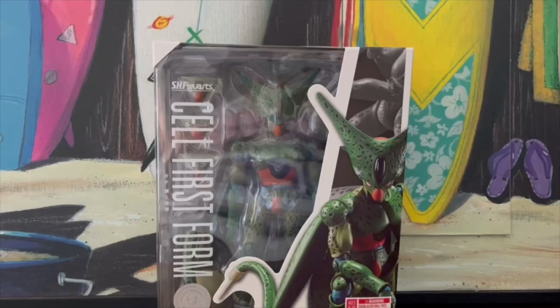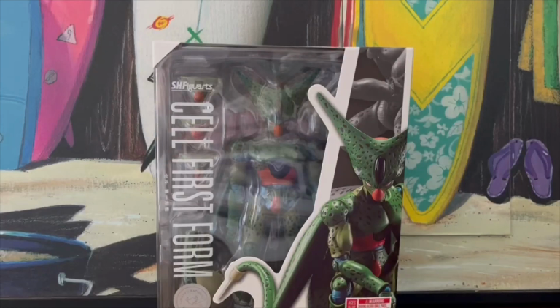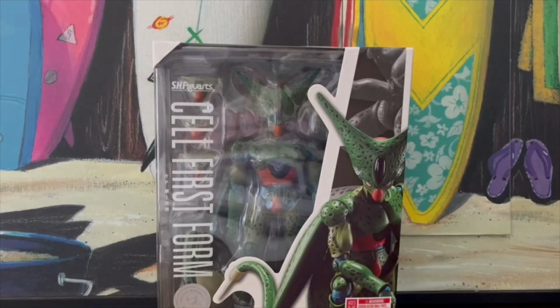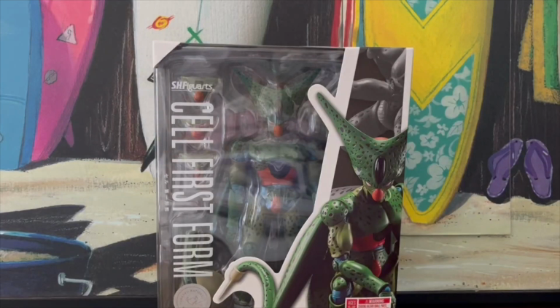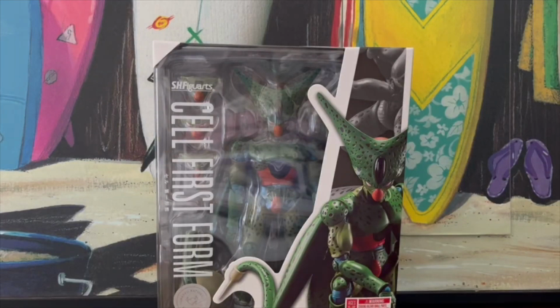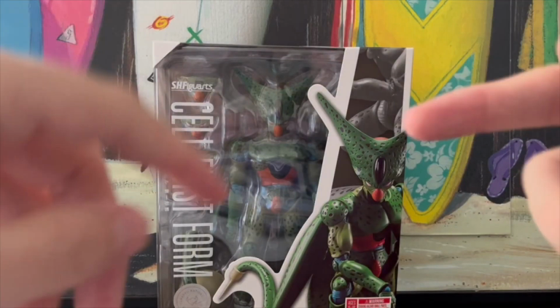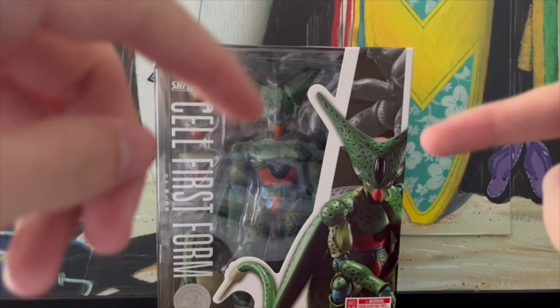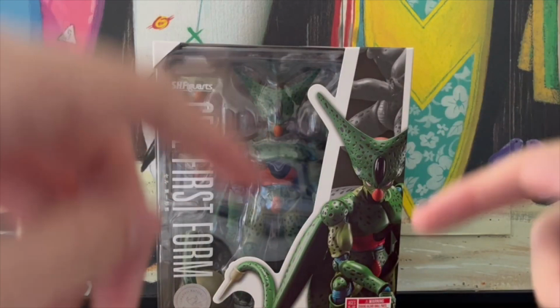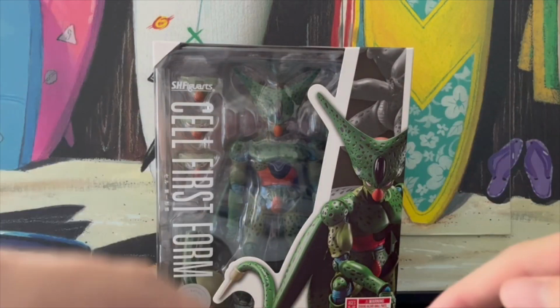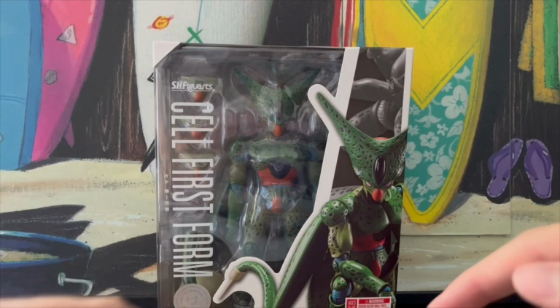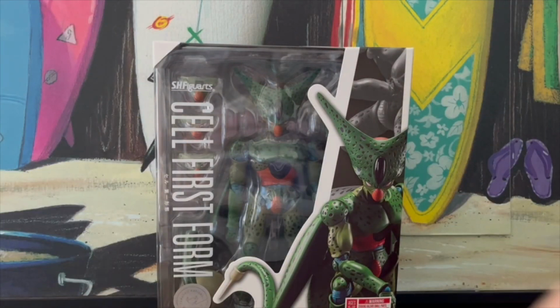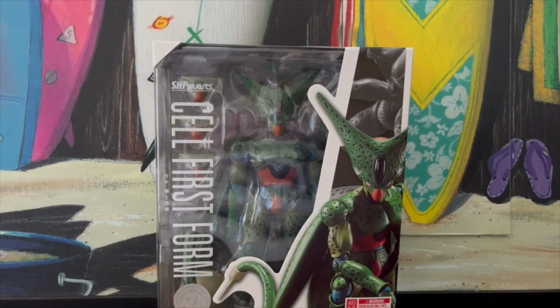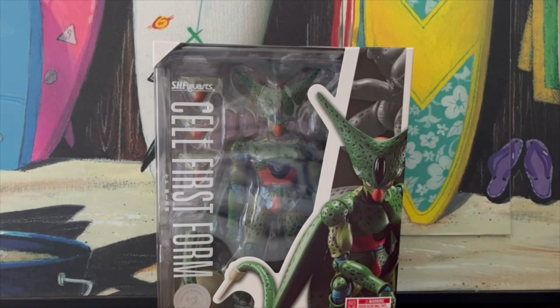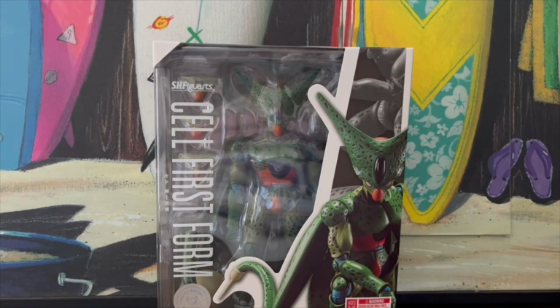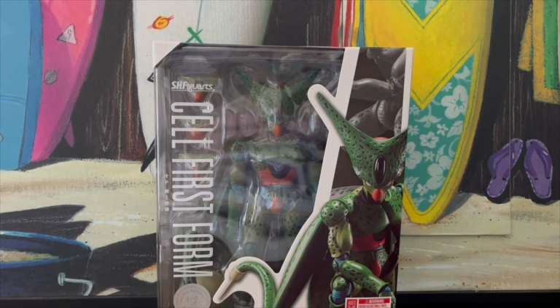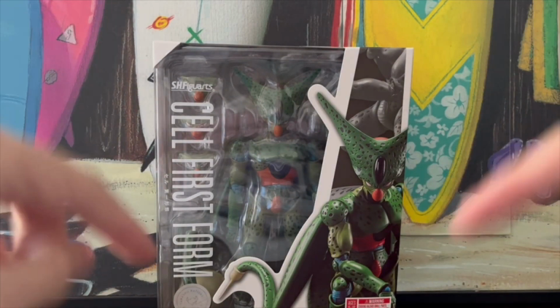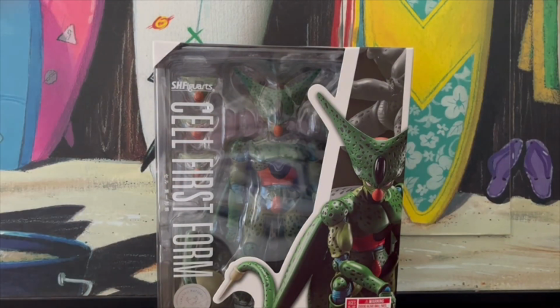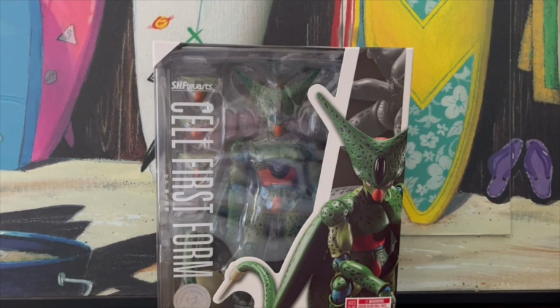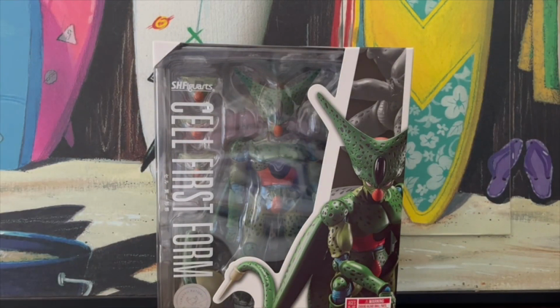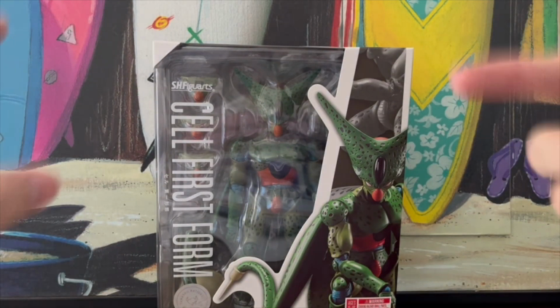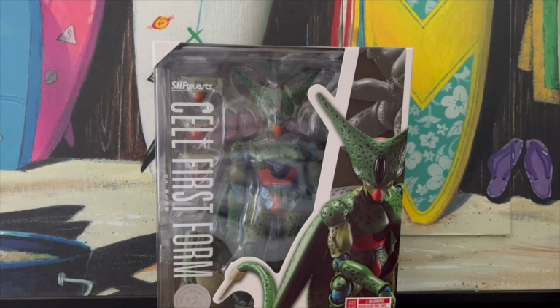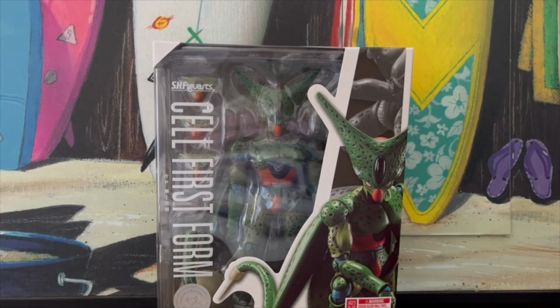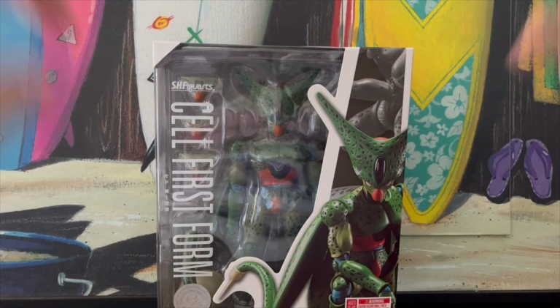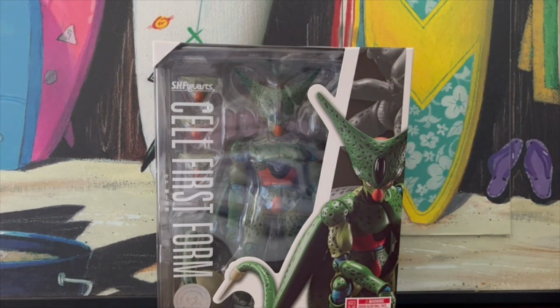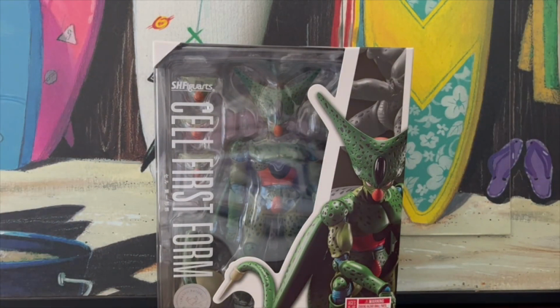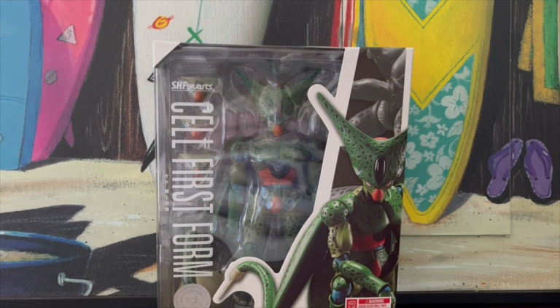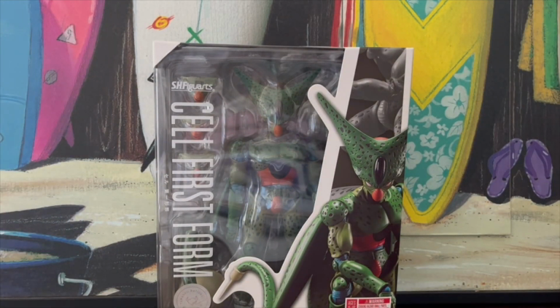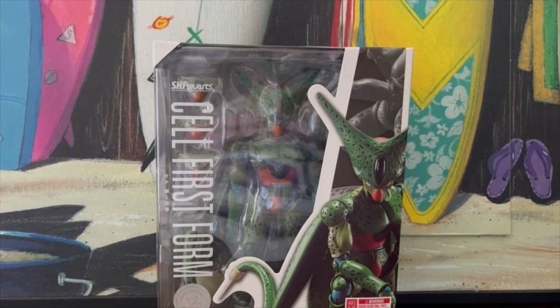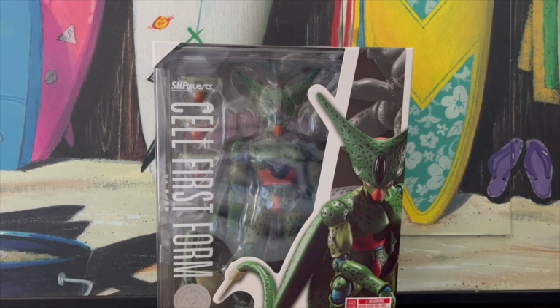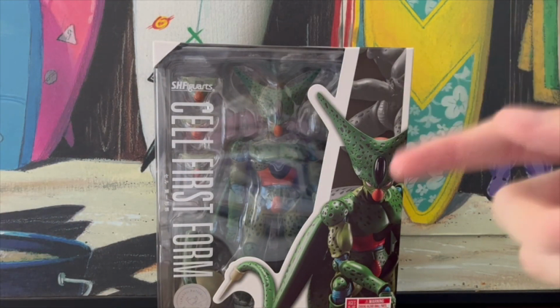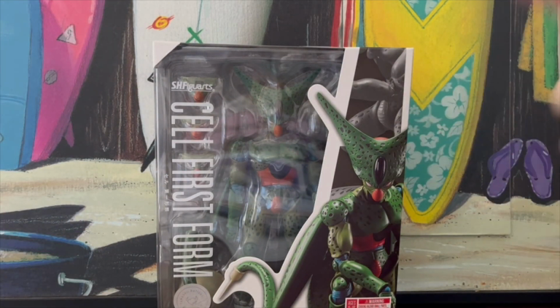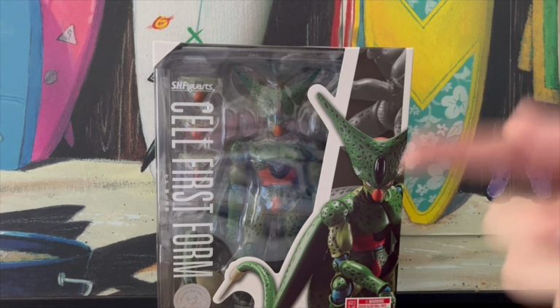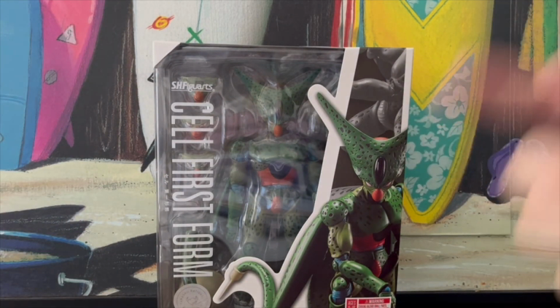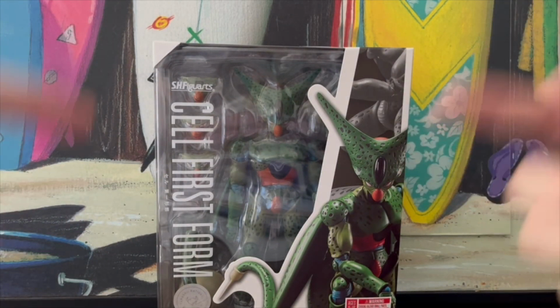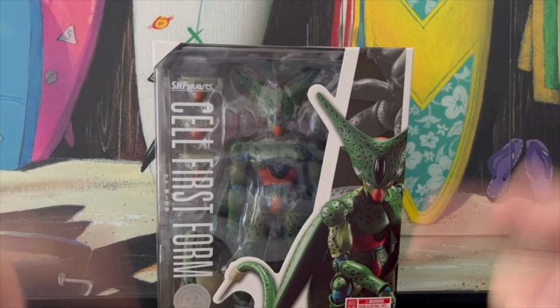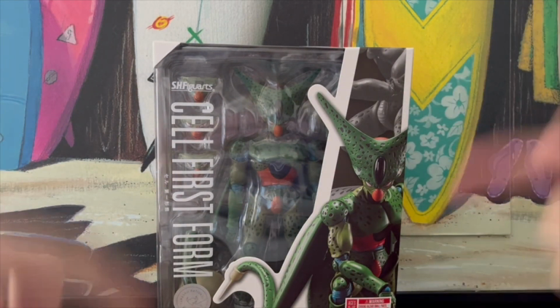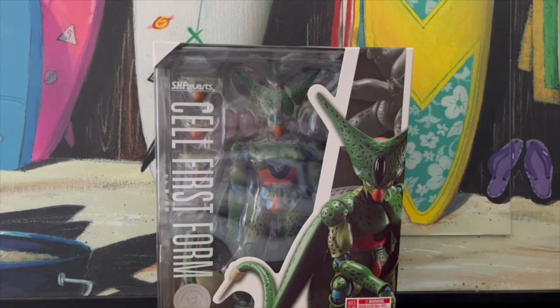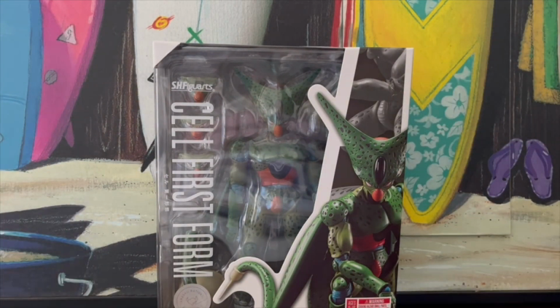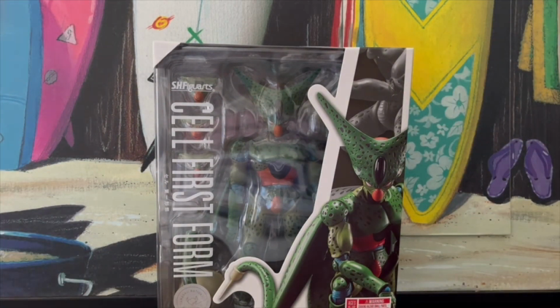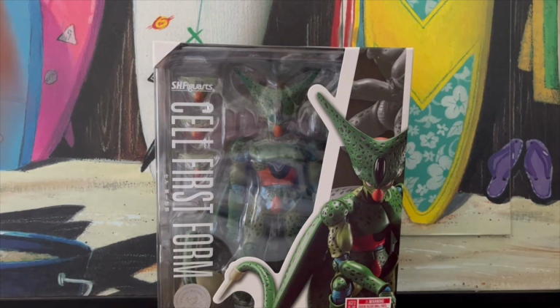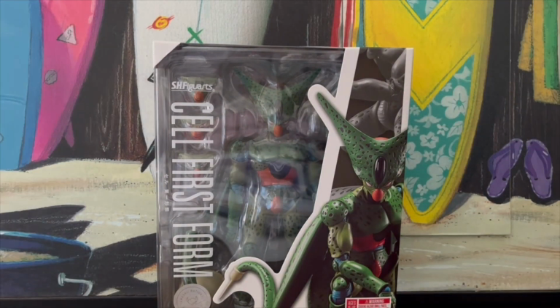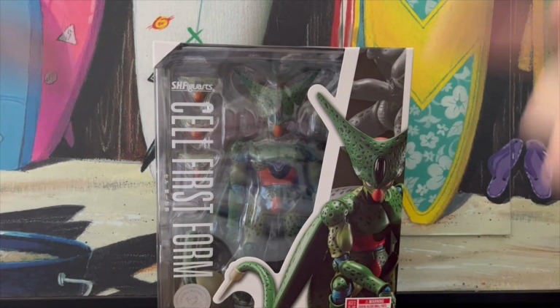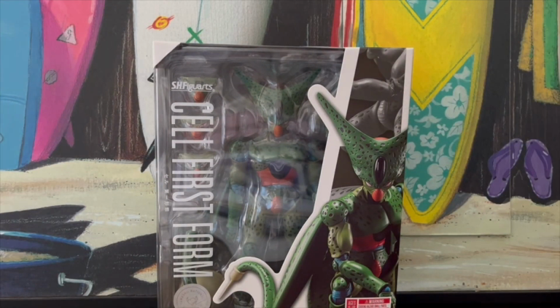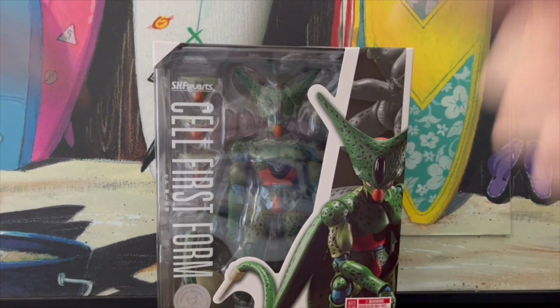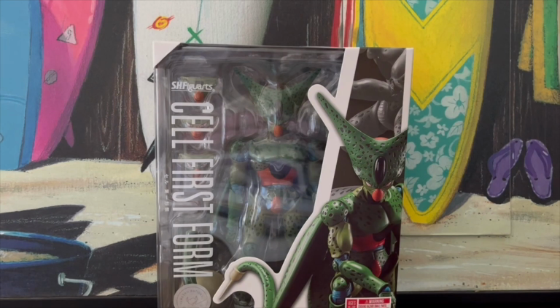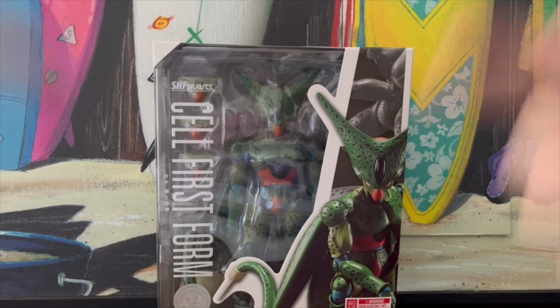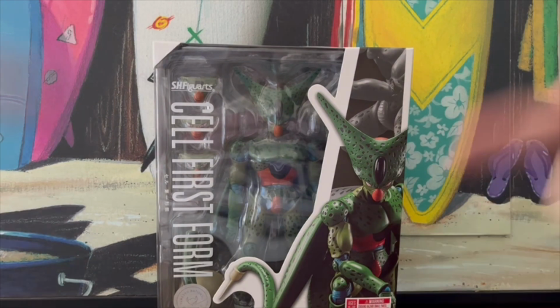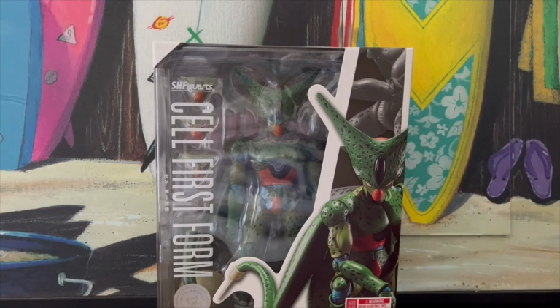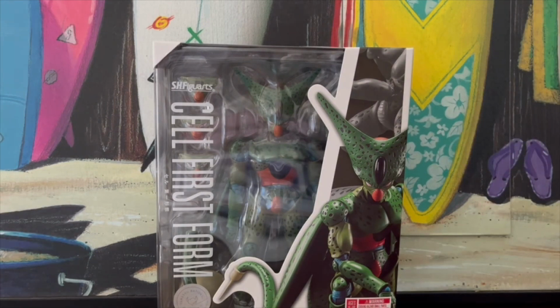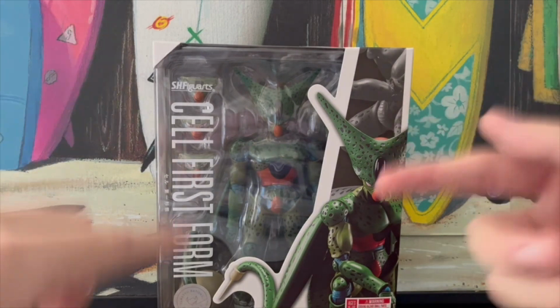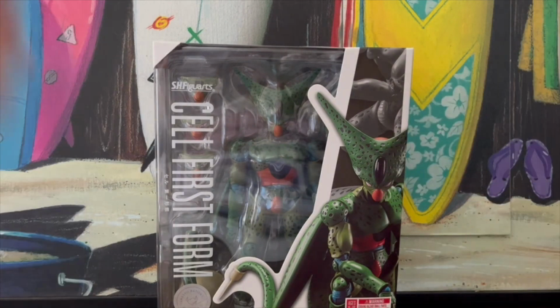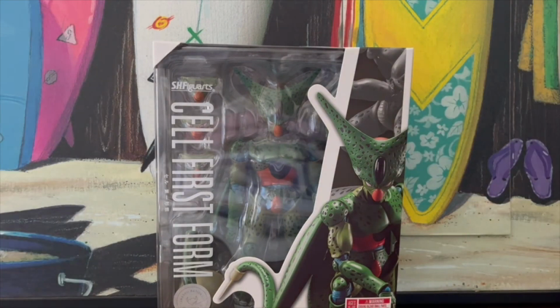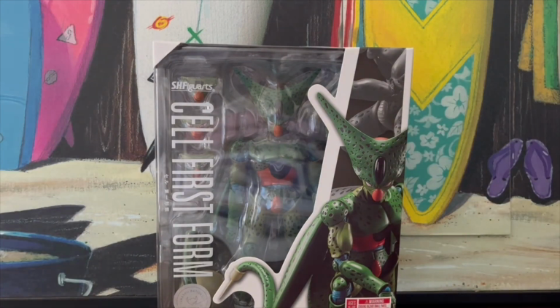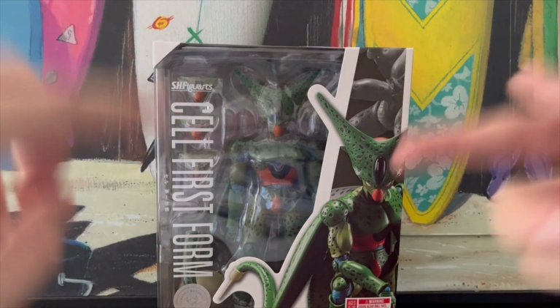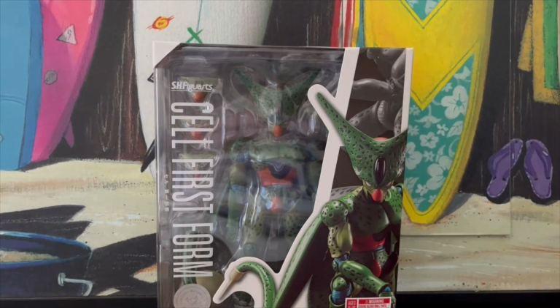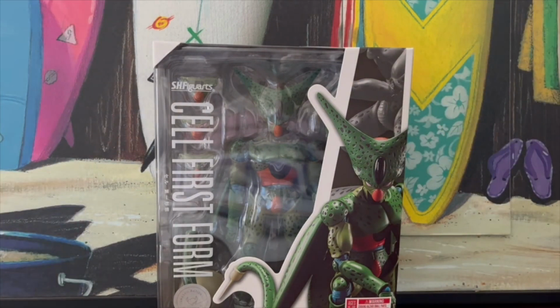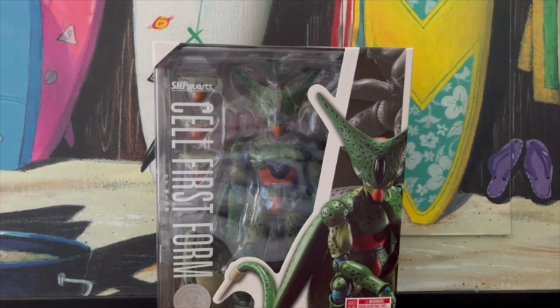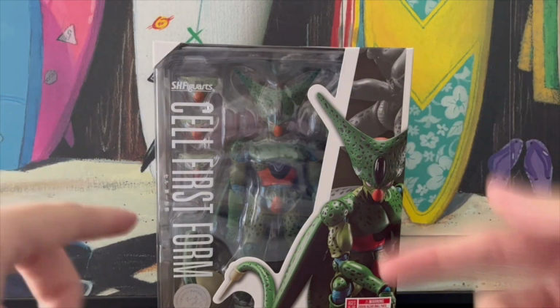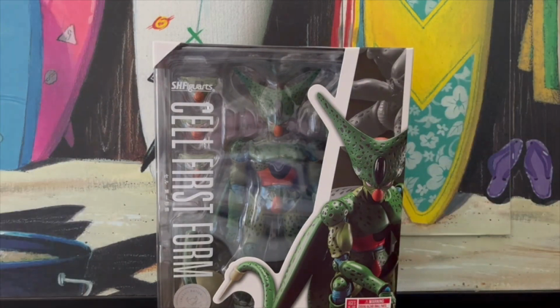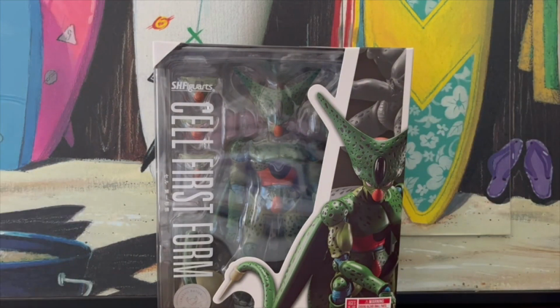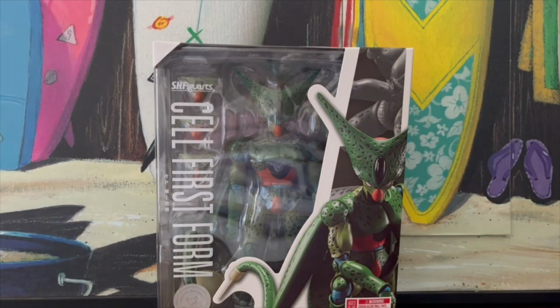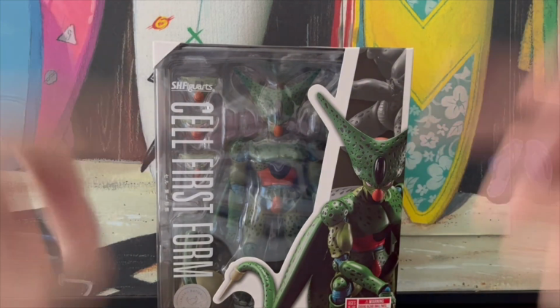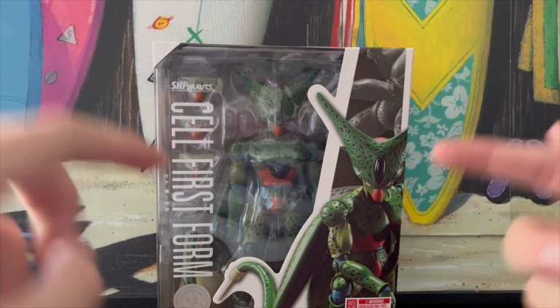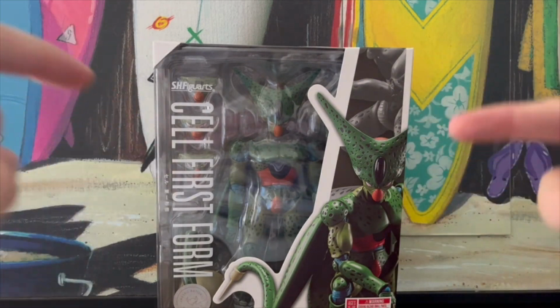What is it, my collectors? It is your boy Referino, and today we will be looking at the S.H. Figuarts Cell First Form figure.